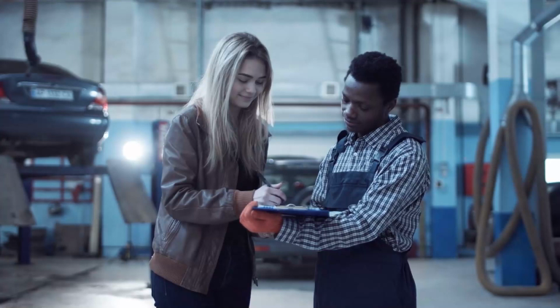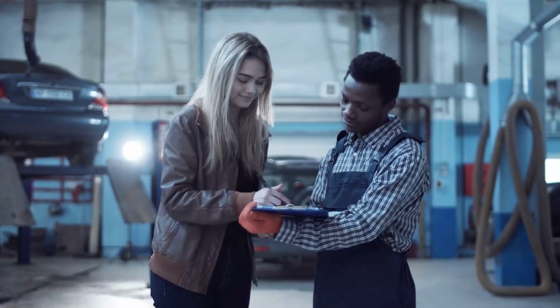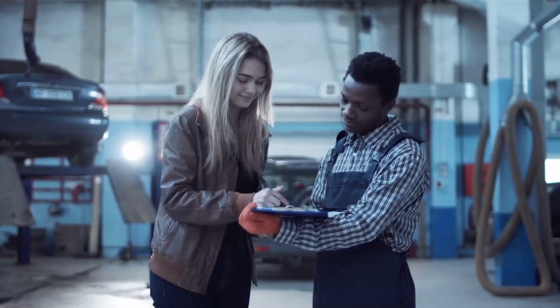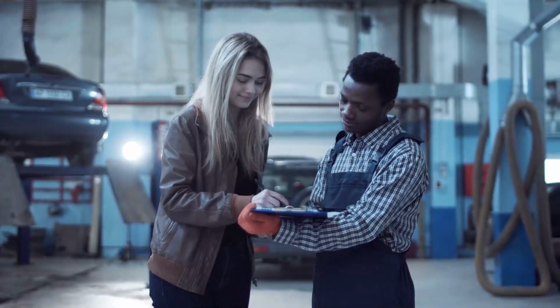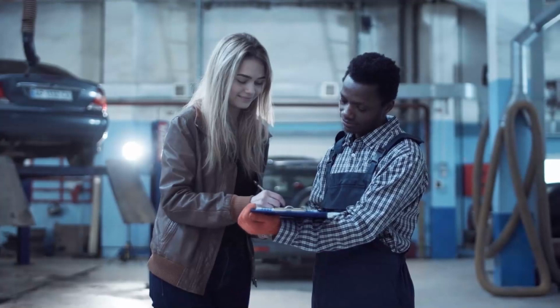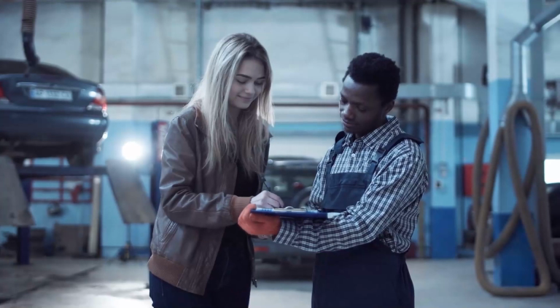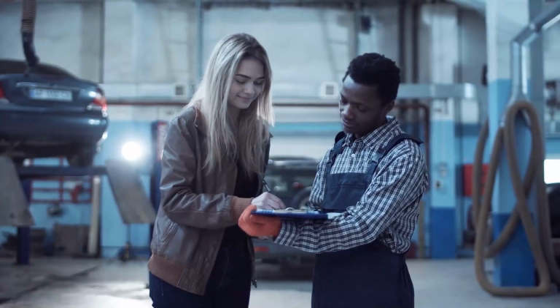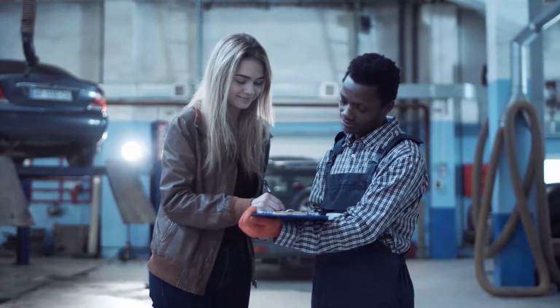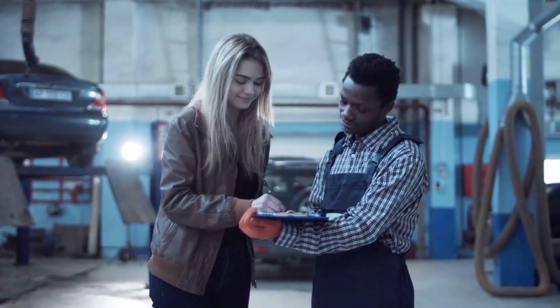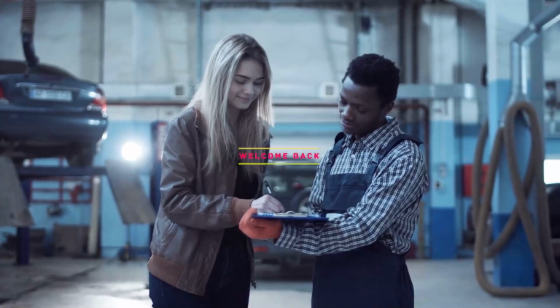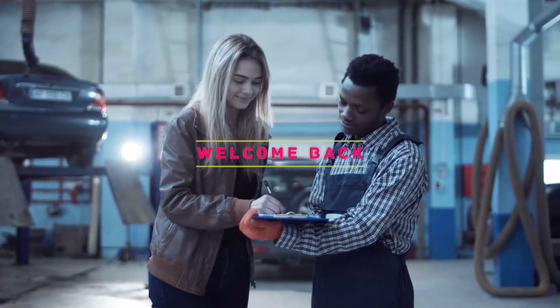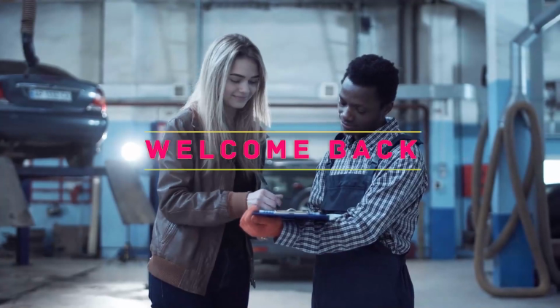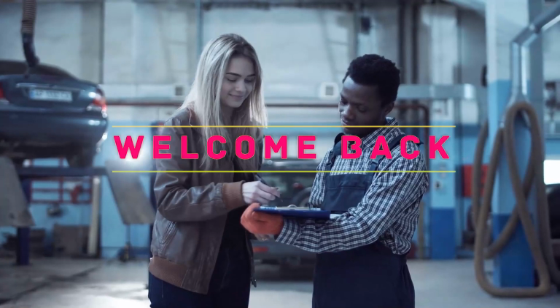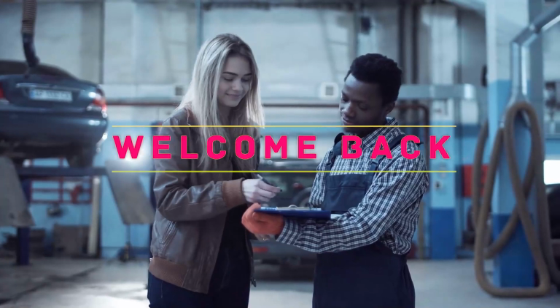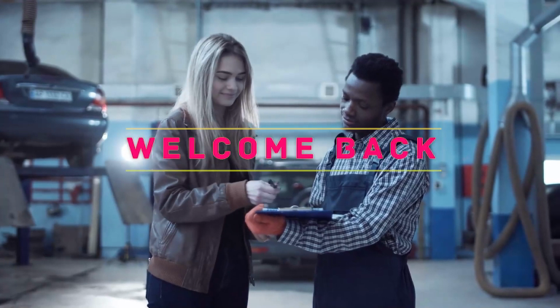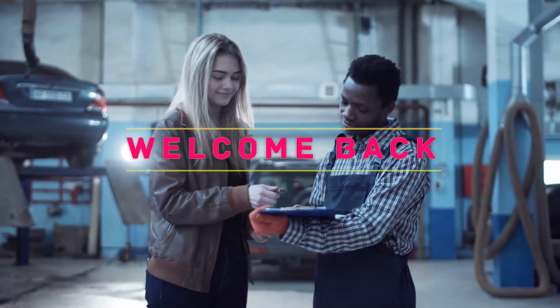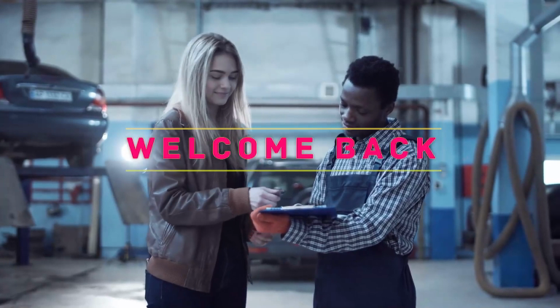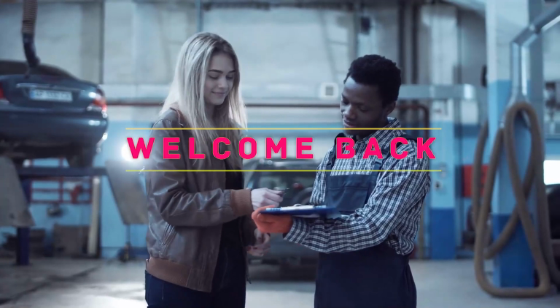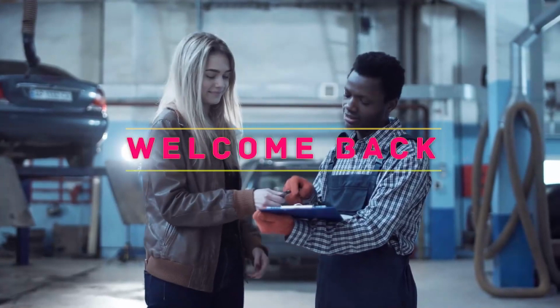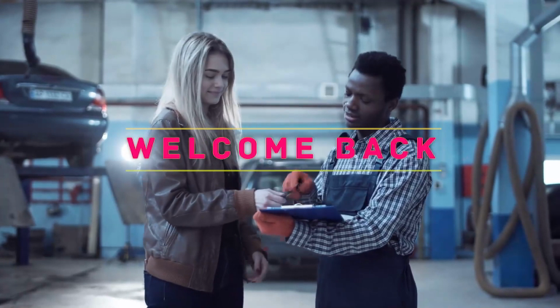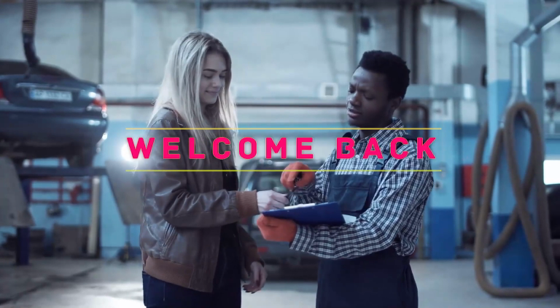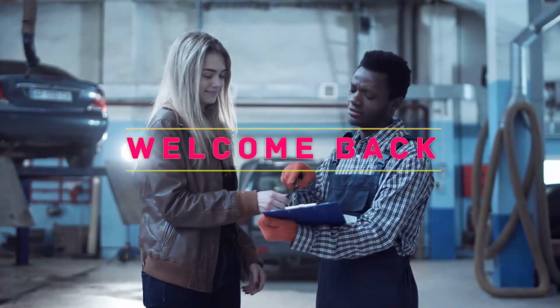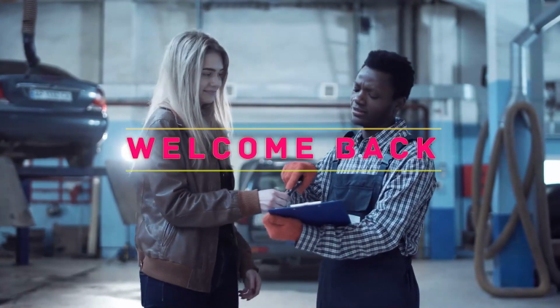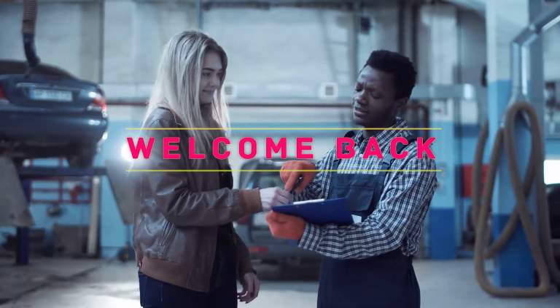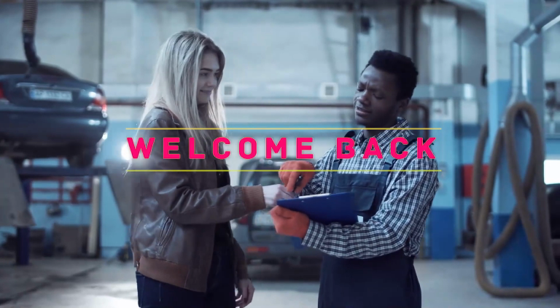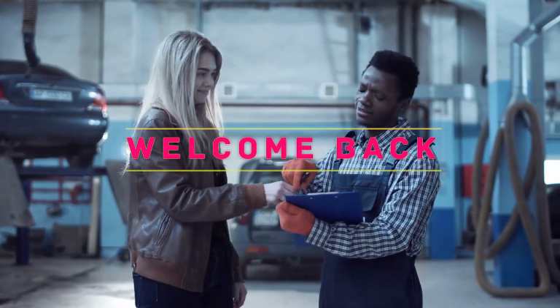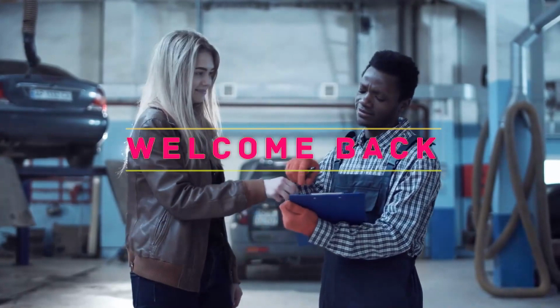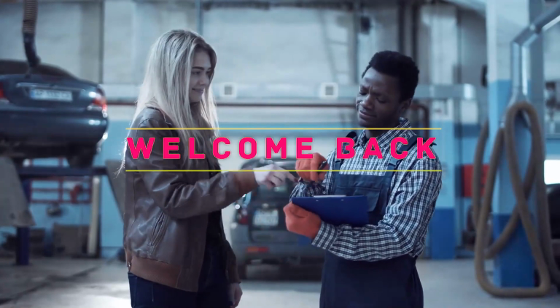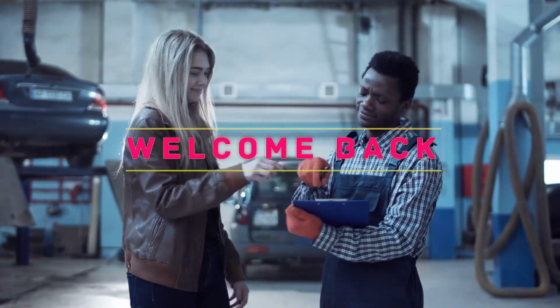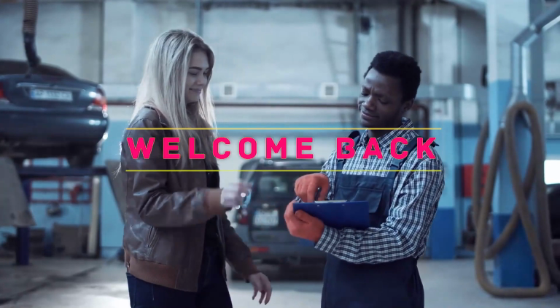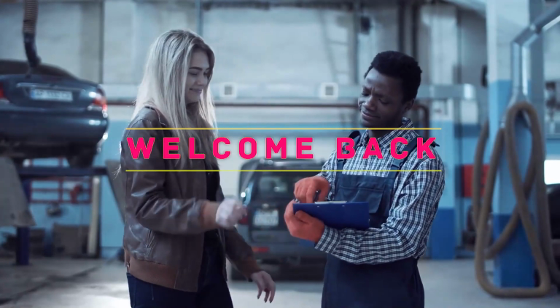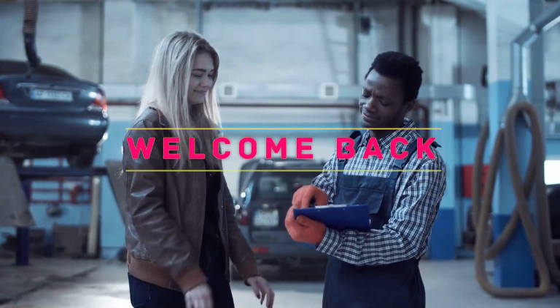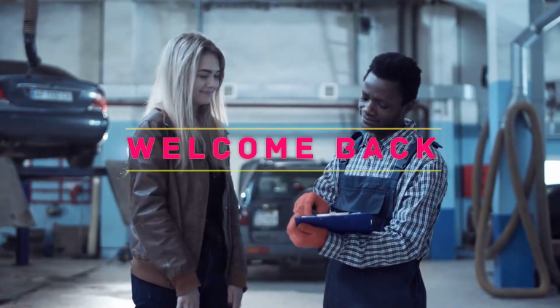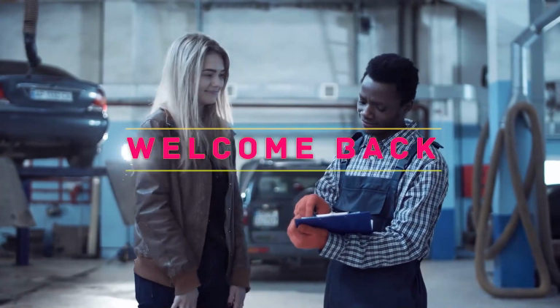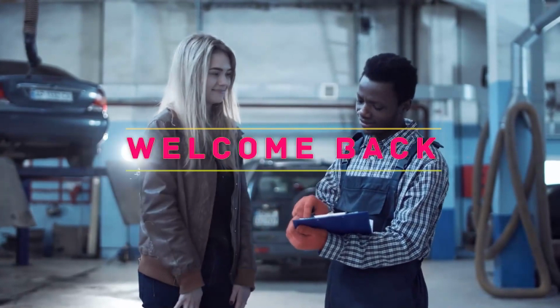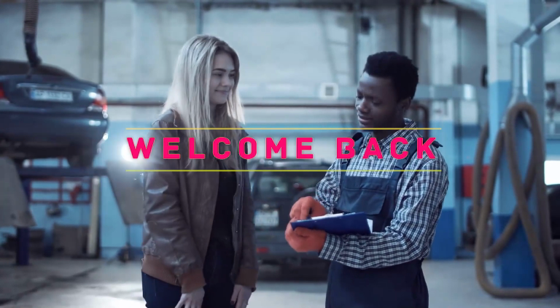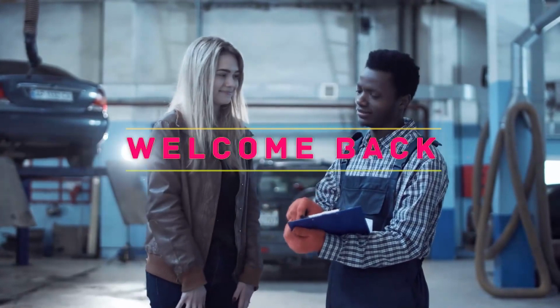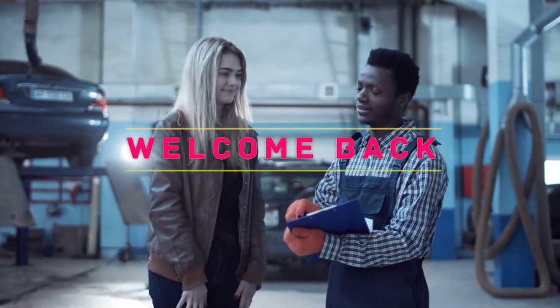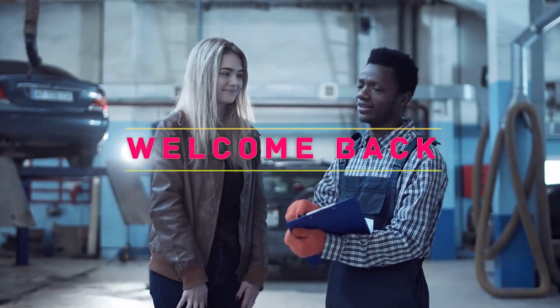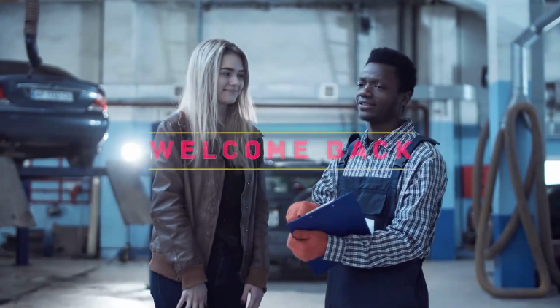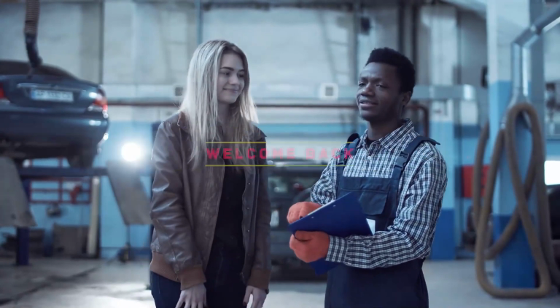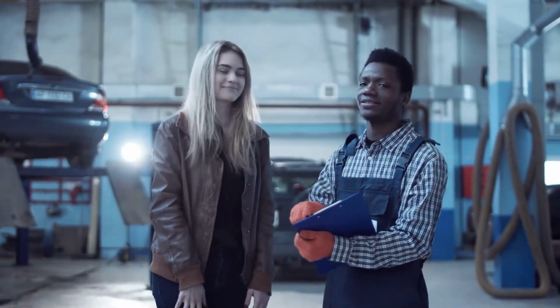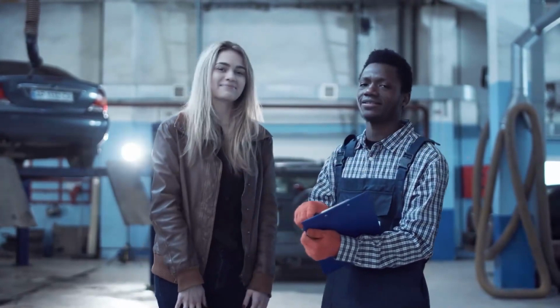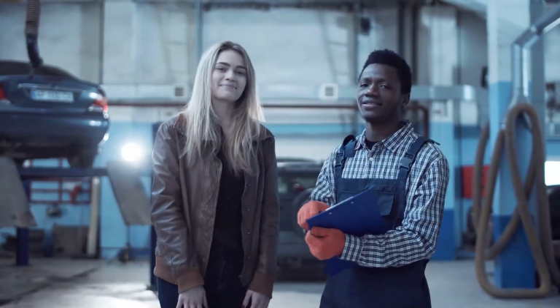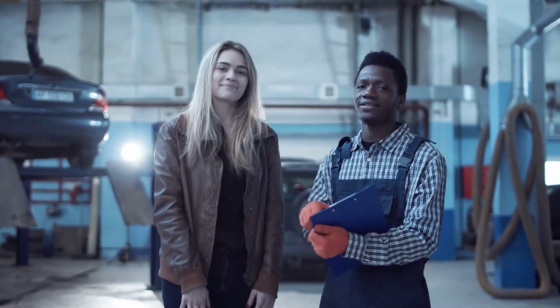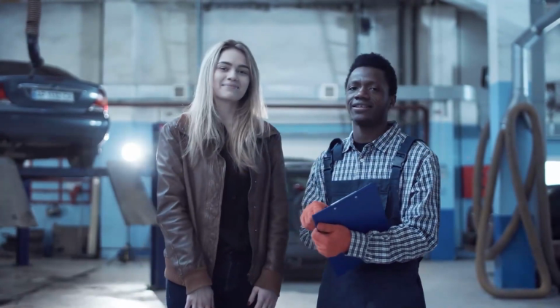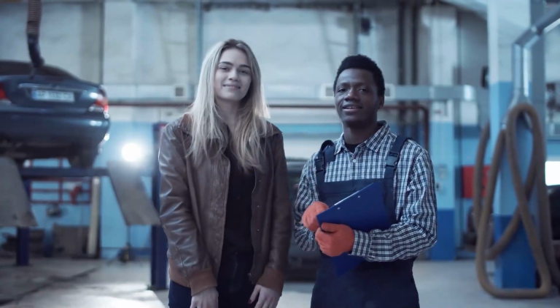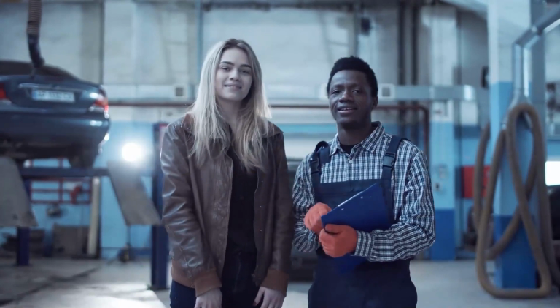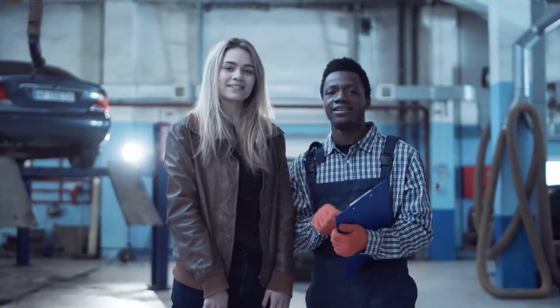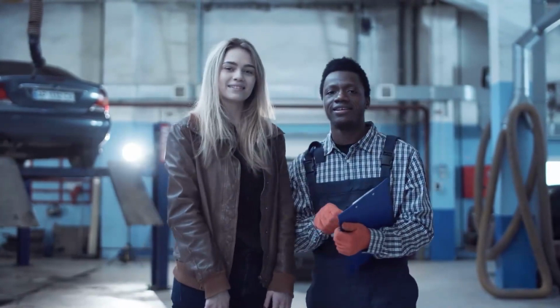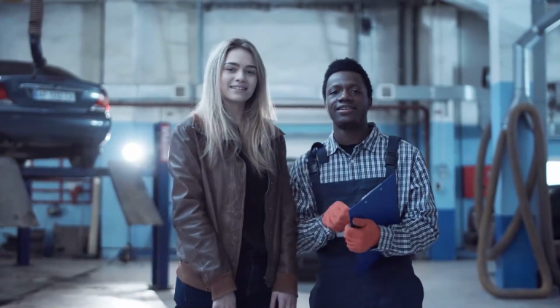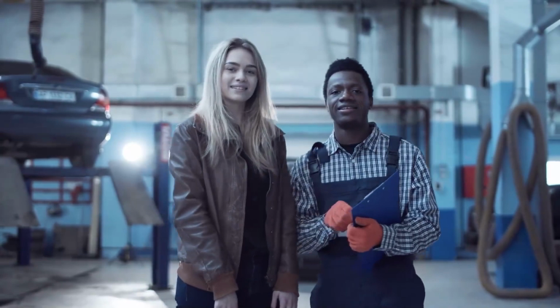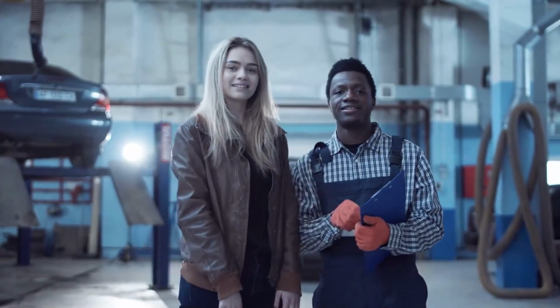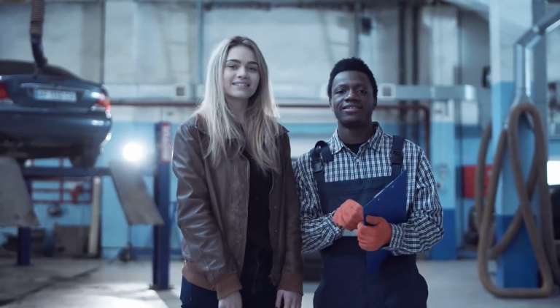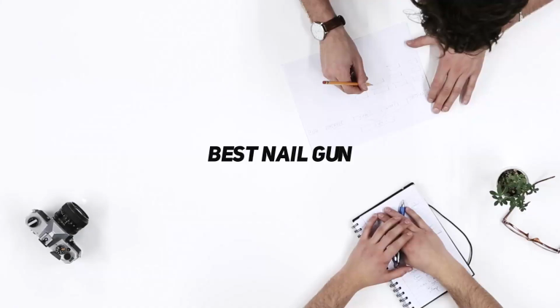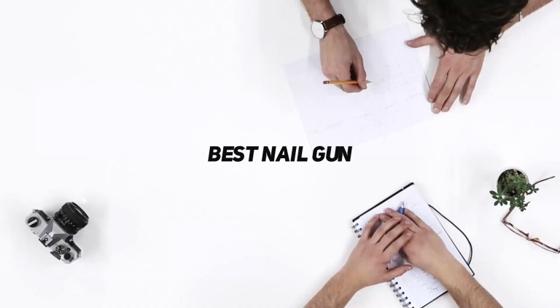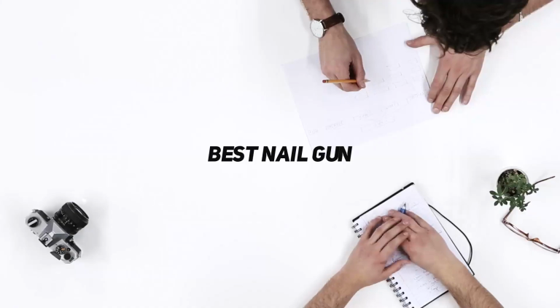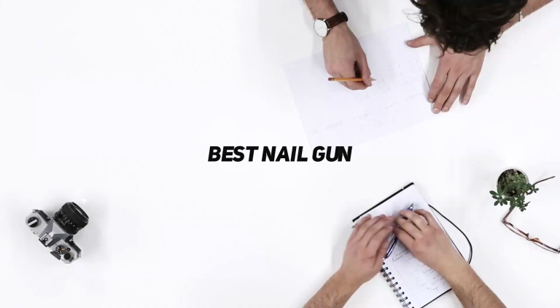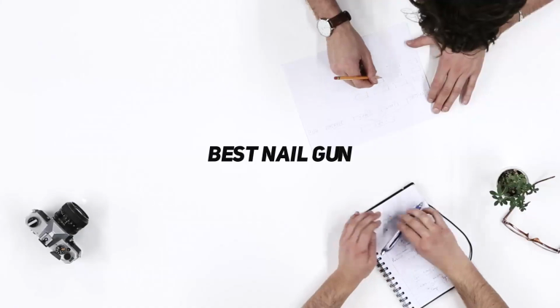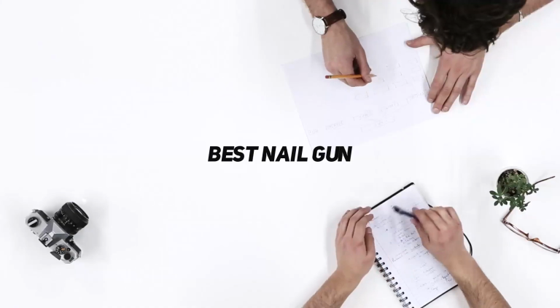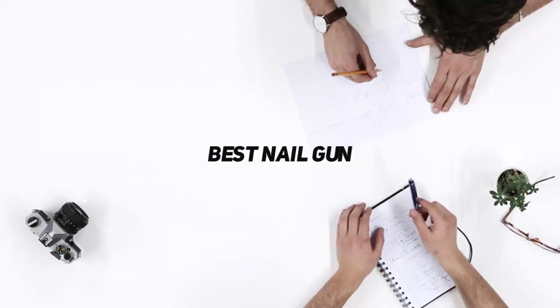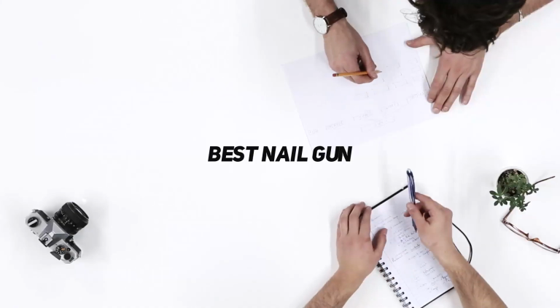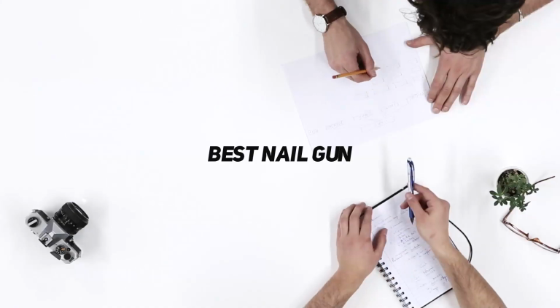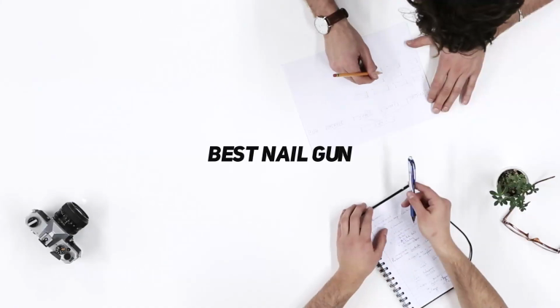Hey, welcome back to my channel. In this video, I'm gonna talk about the Top 5 Best Nail Guns.